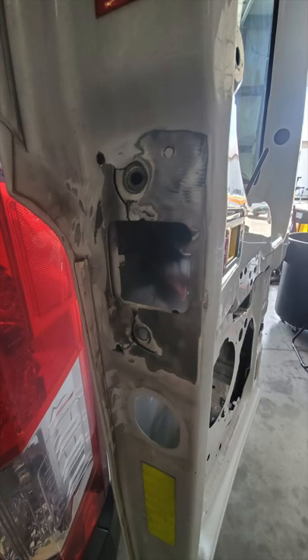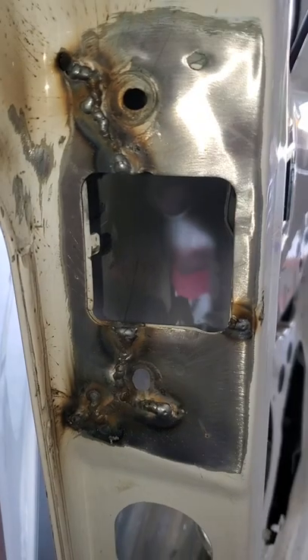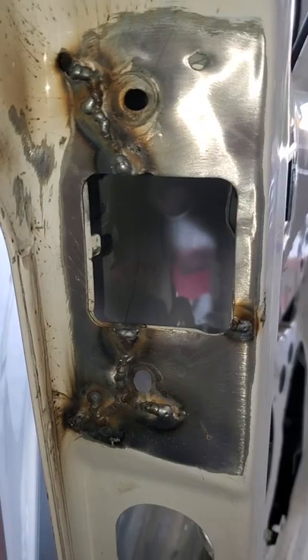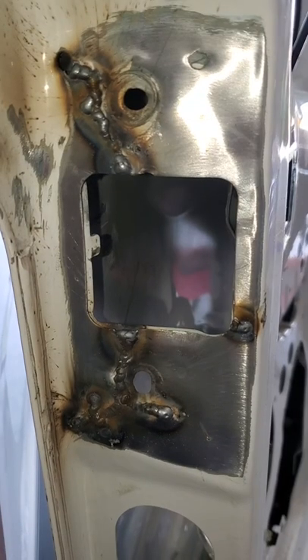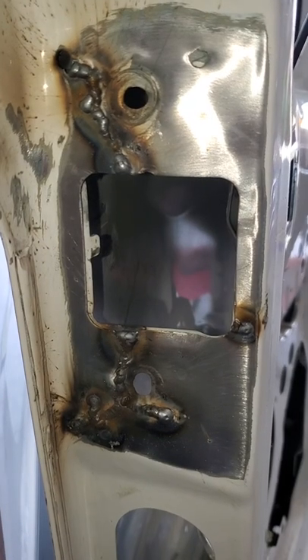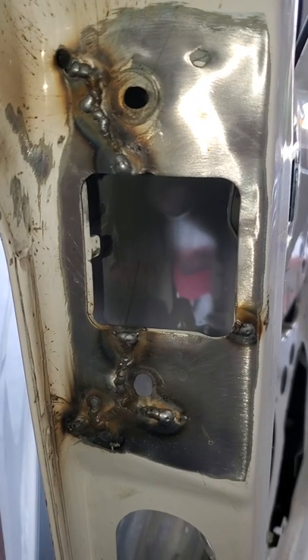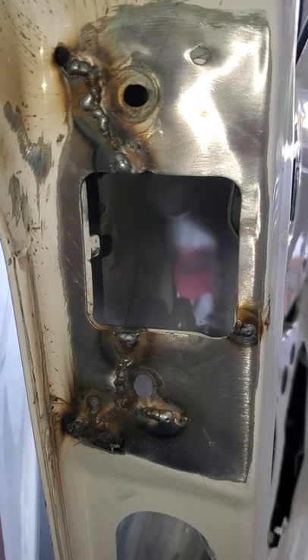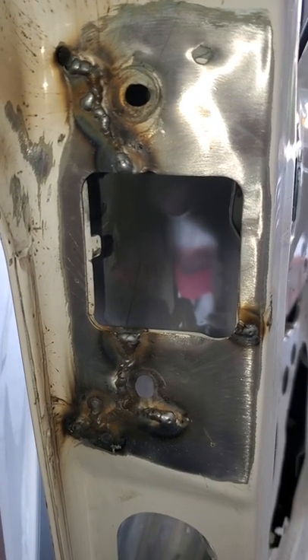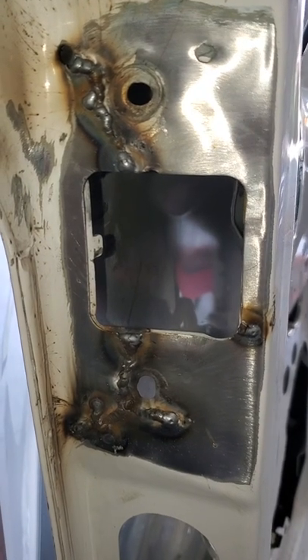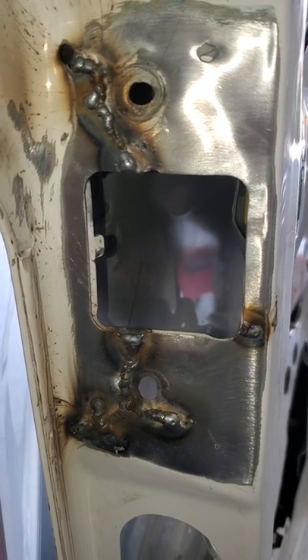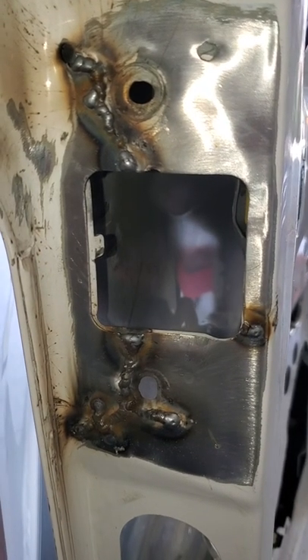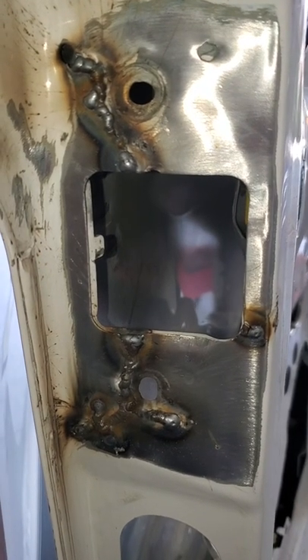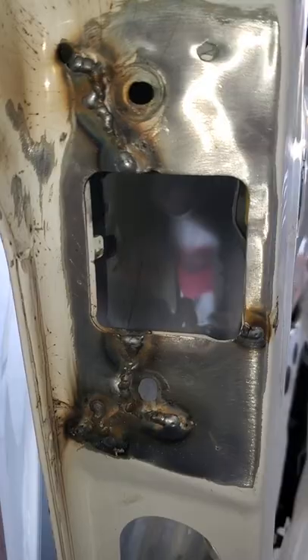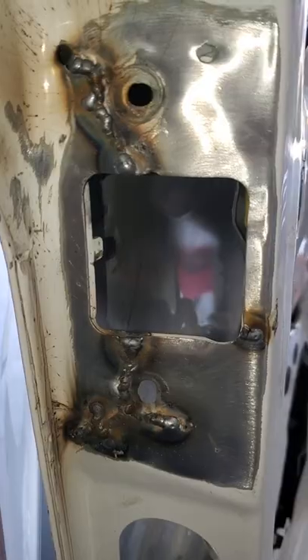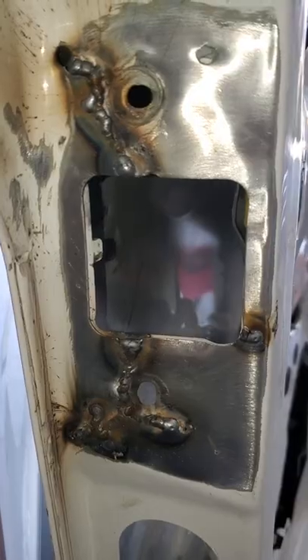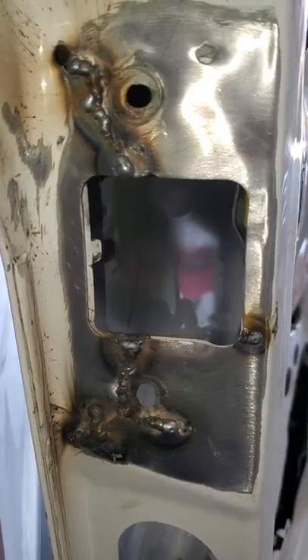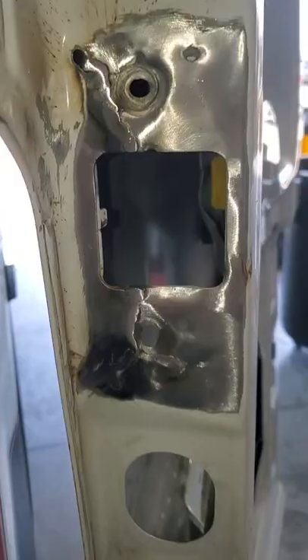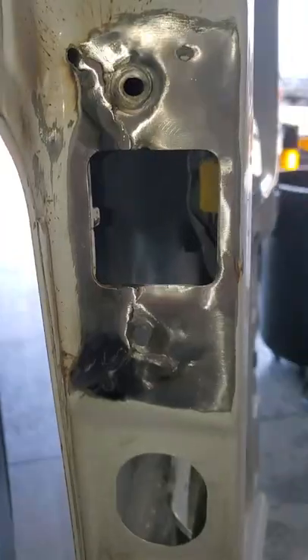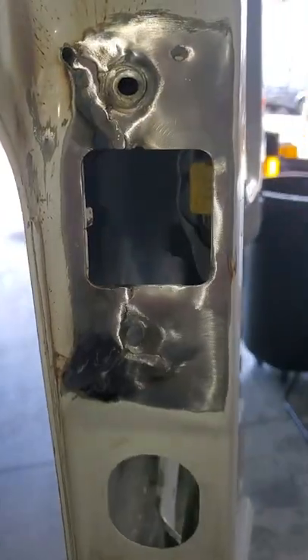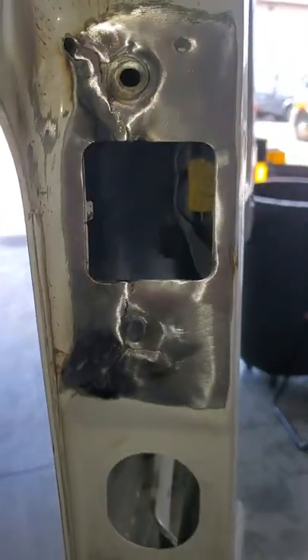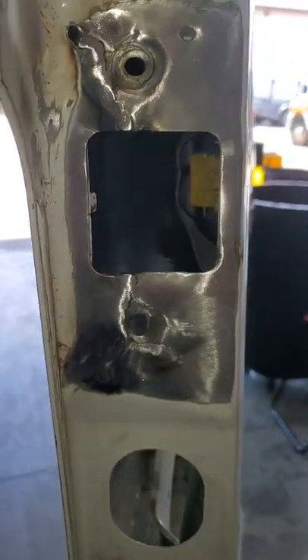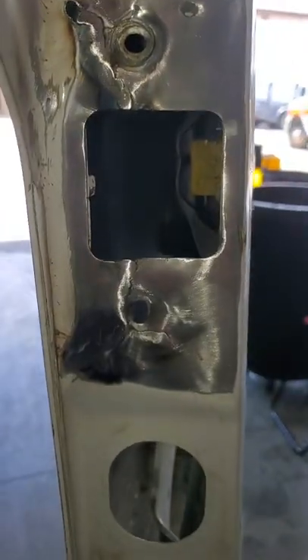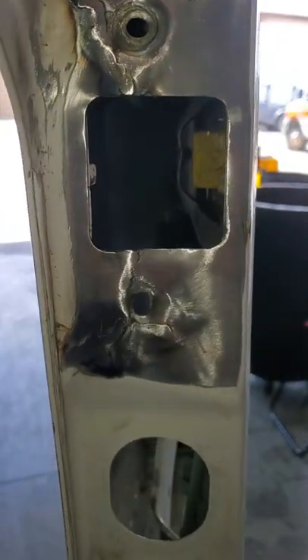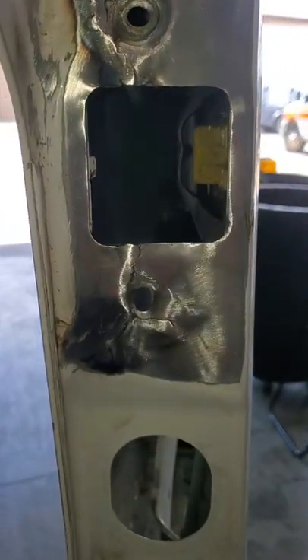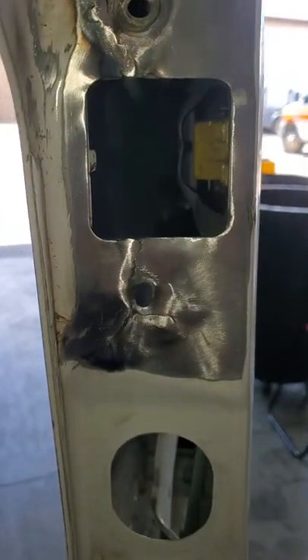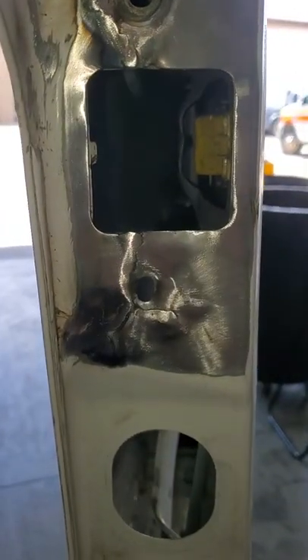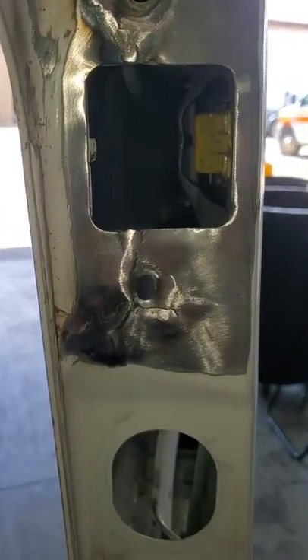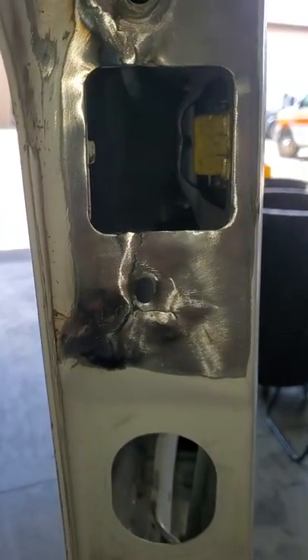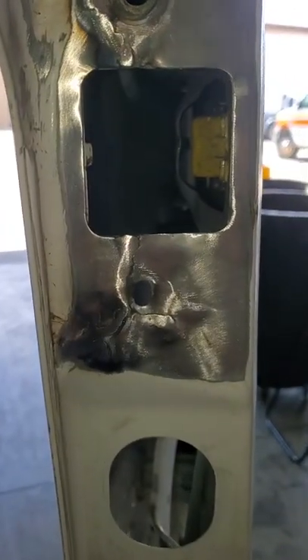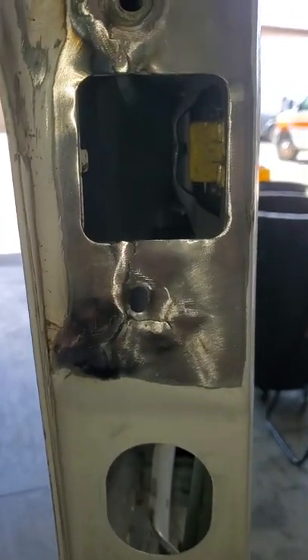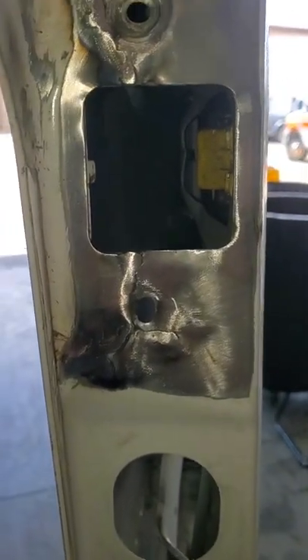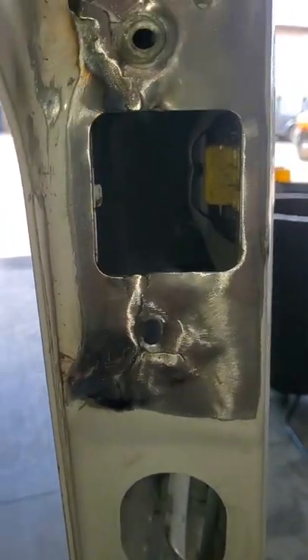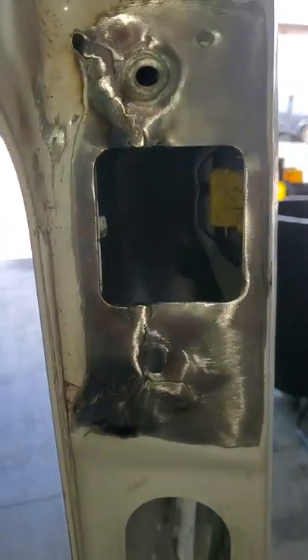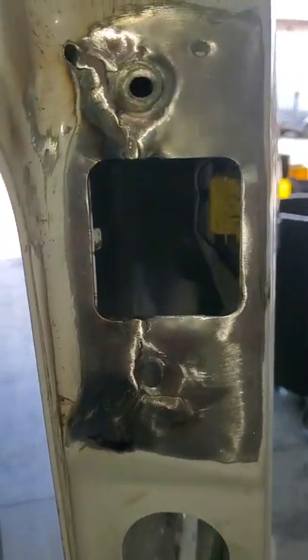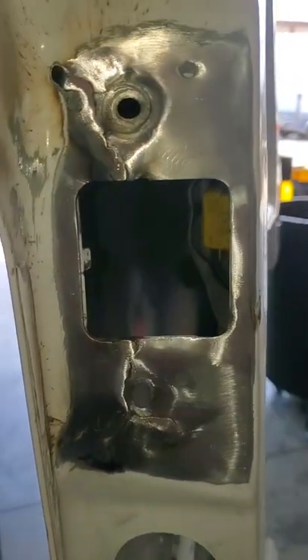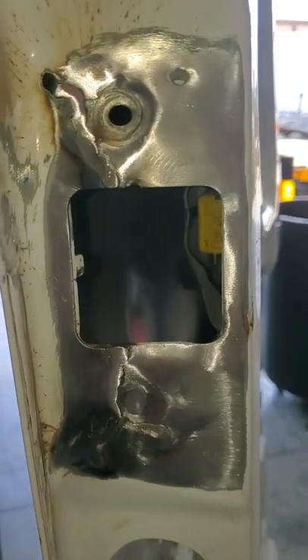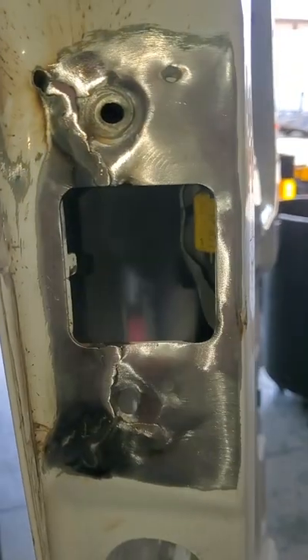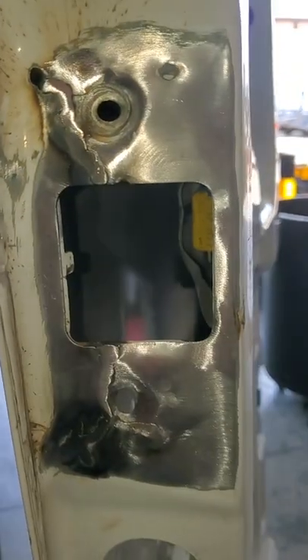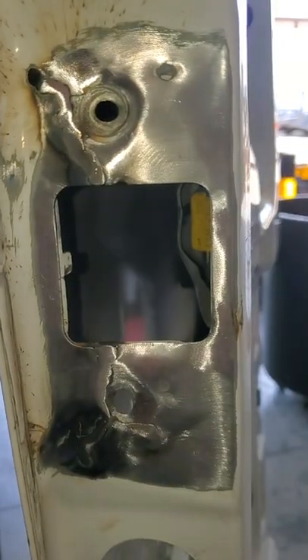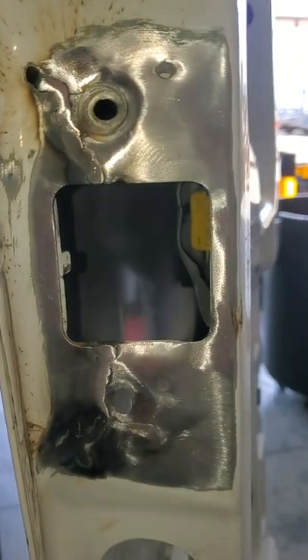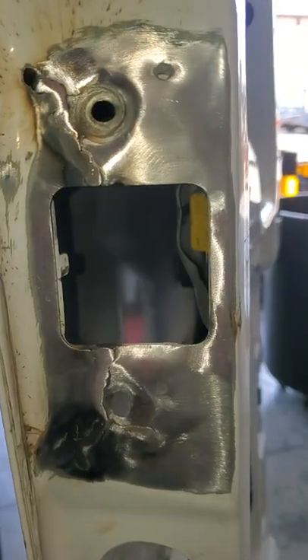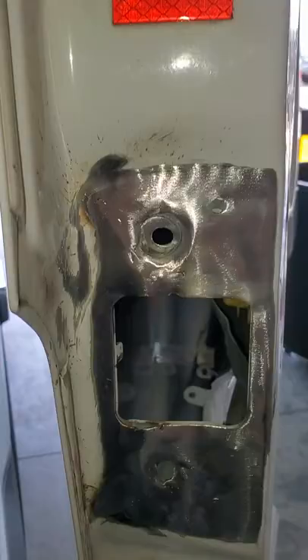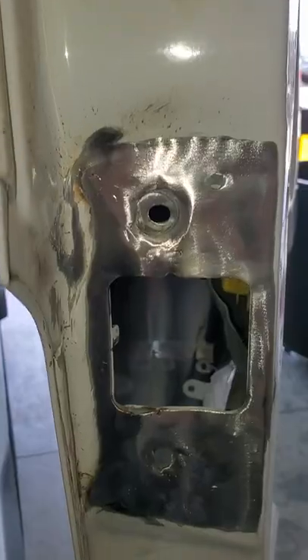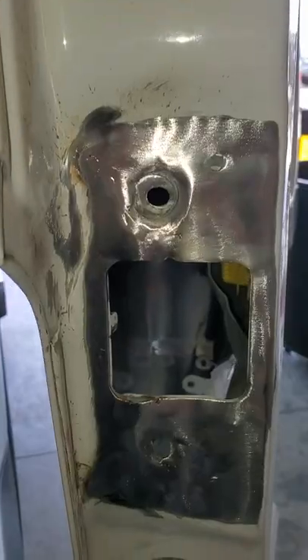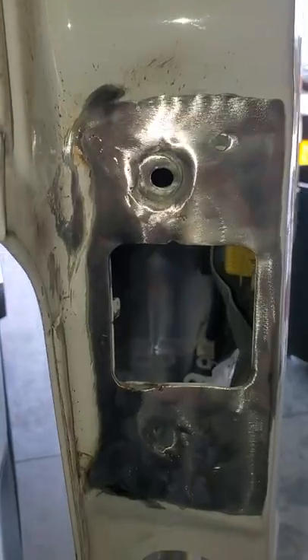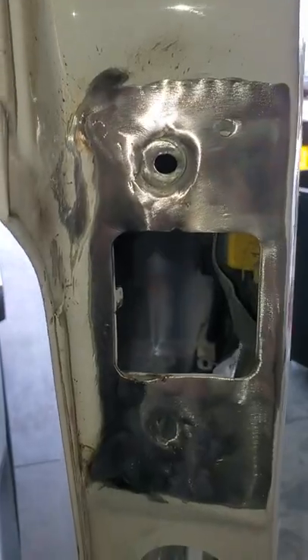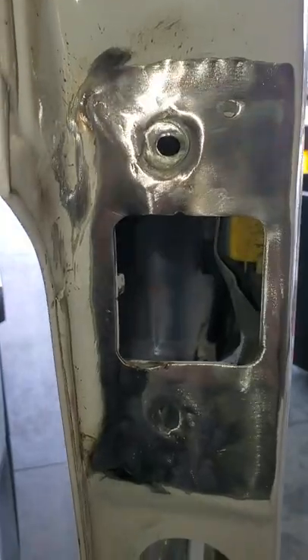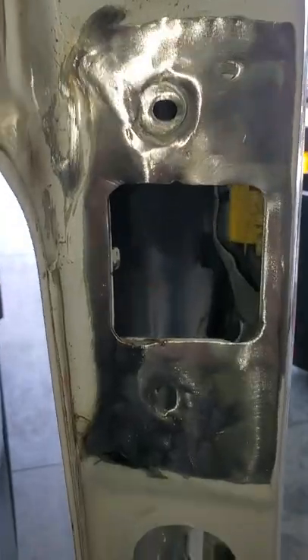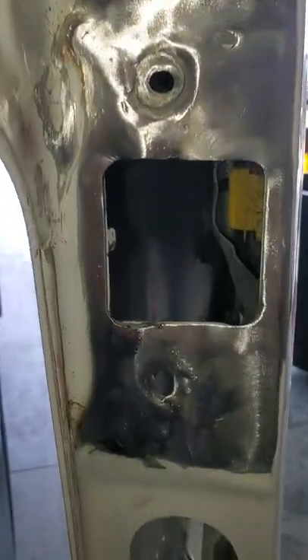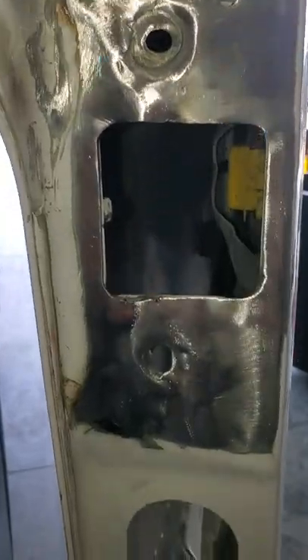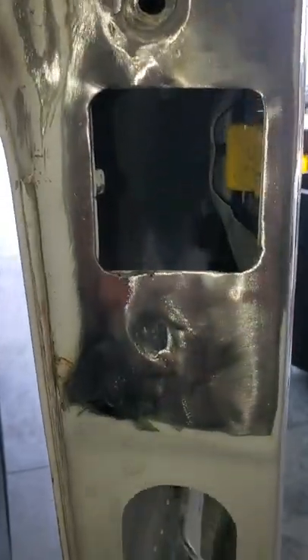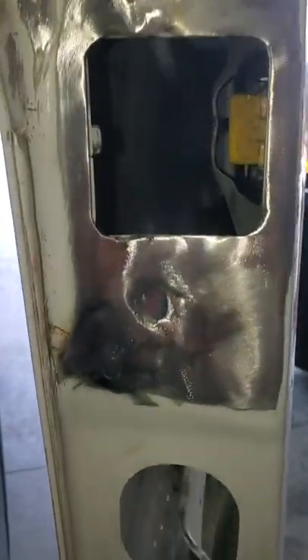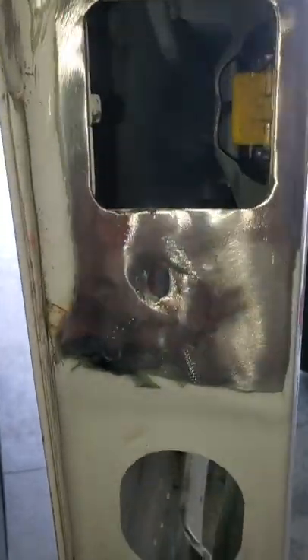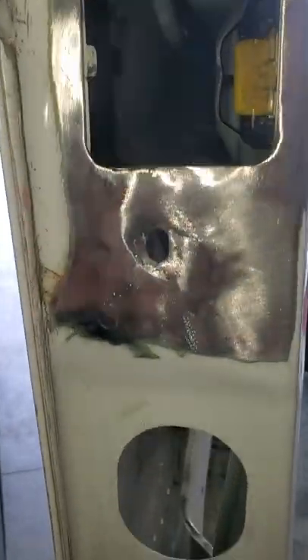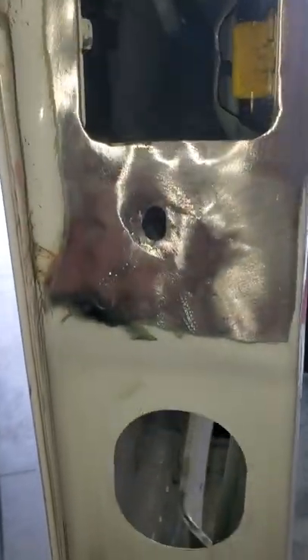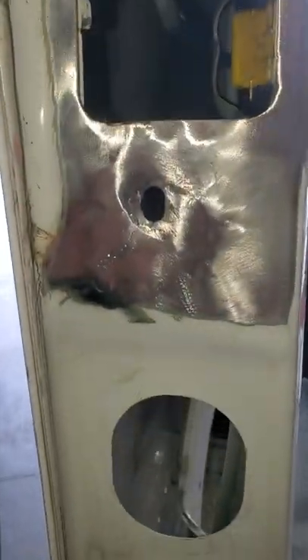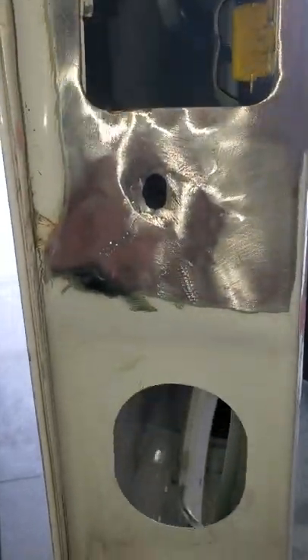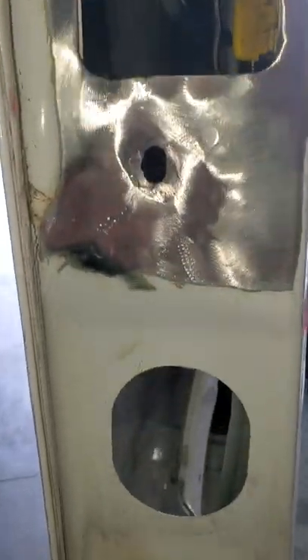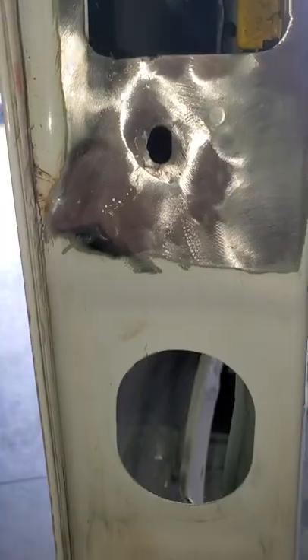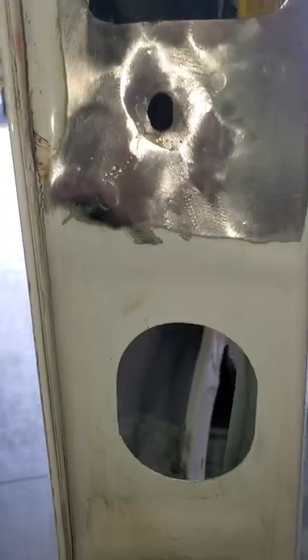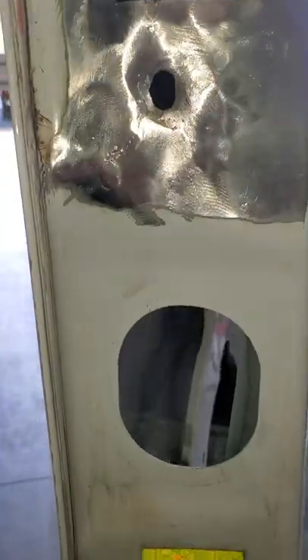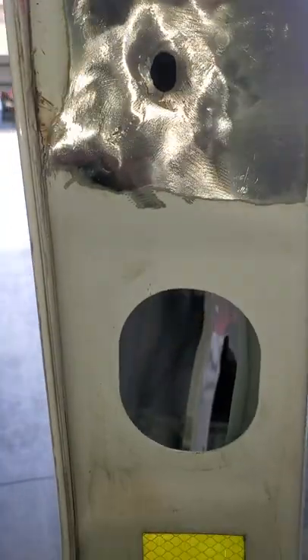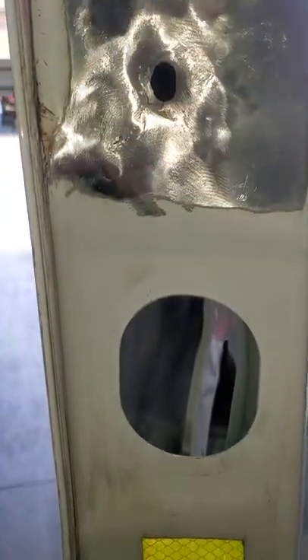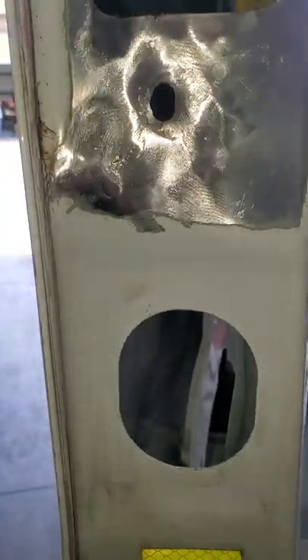All welded up and it looks sick. Ground down, she looks a little healthier but we're not done yet. Now we're ready for primer and maybe a little bit of filler.